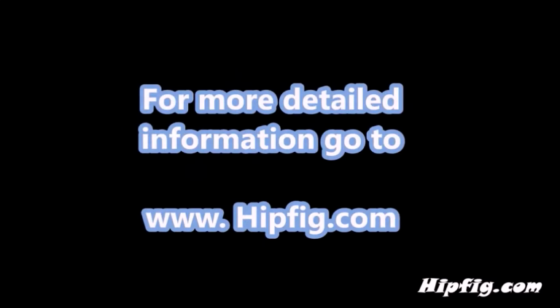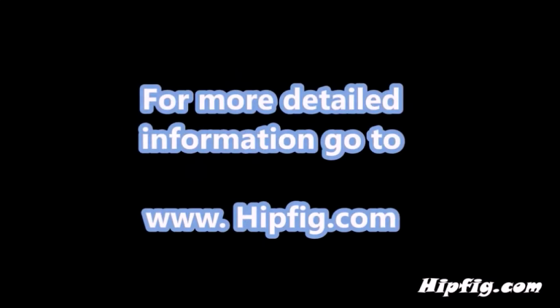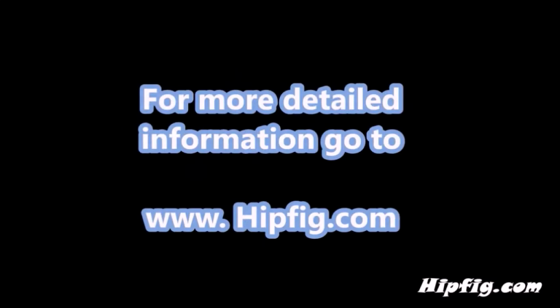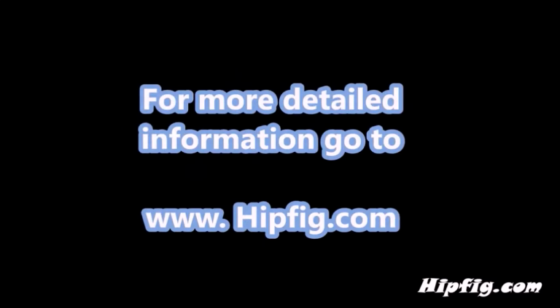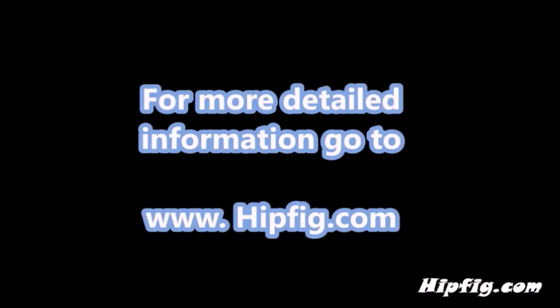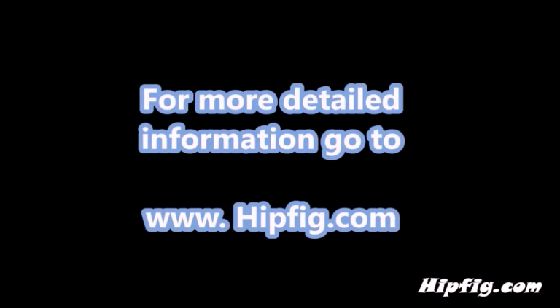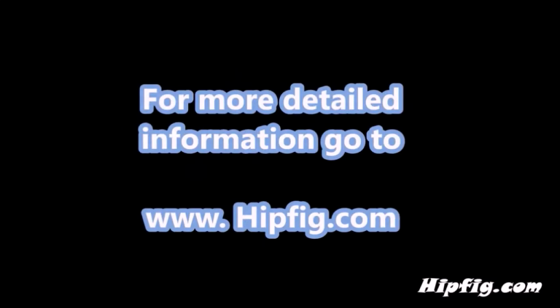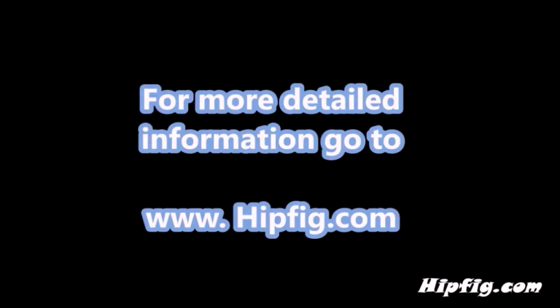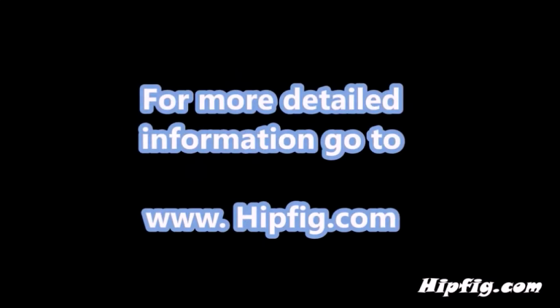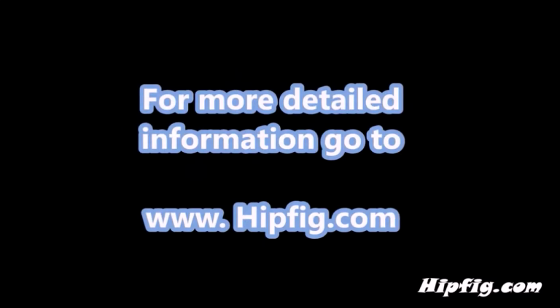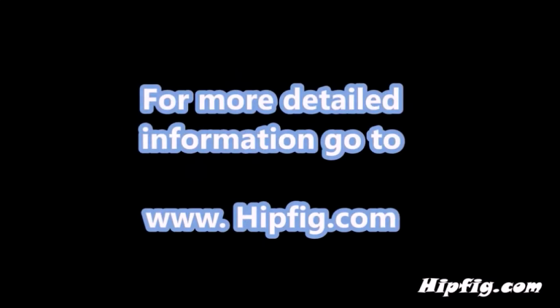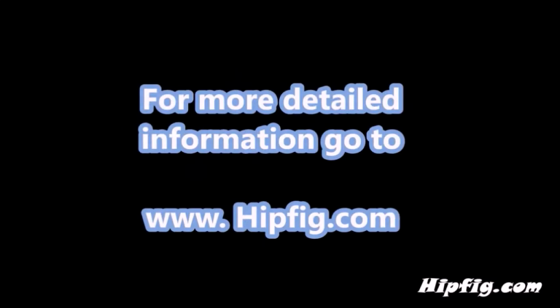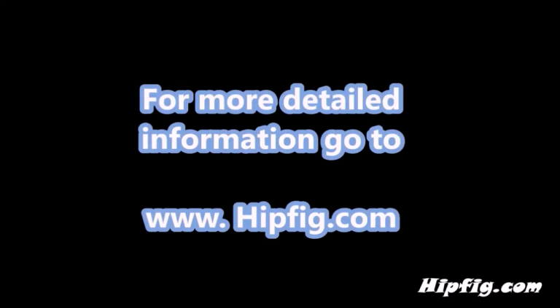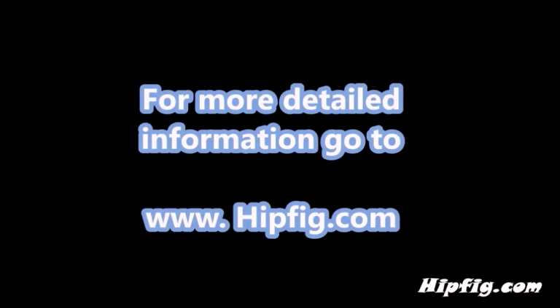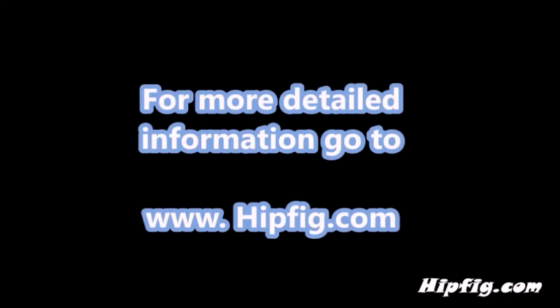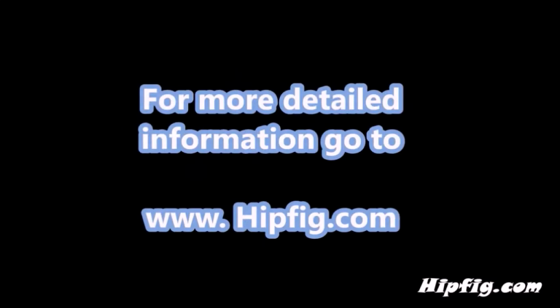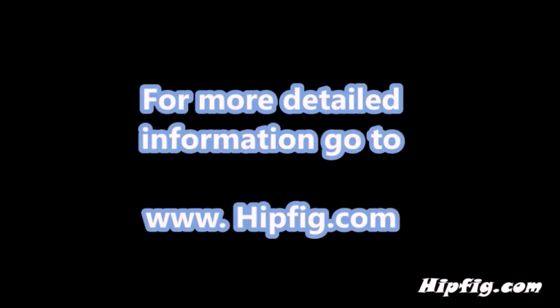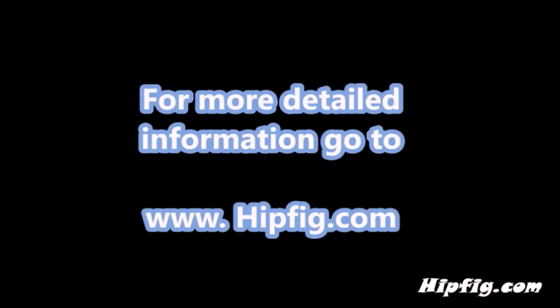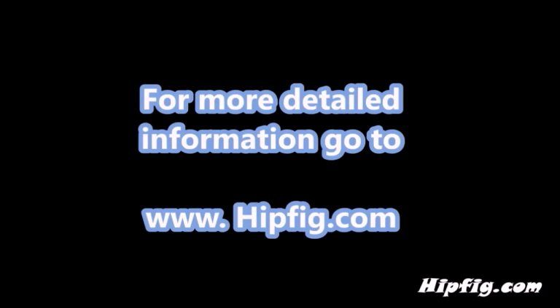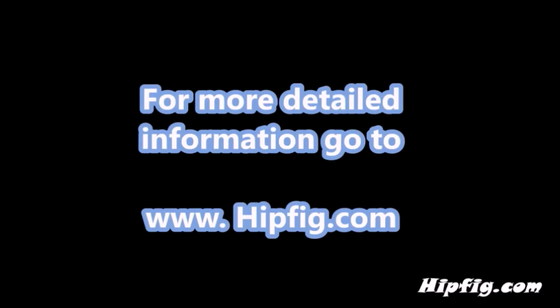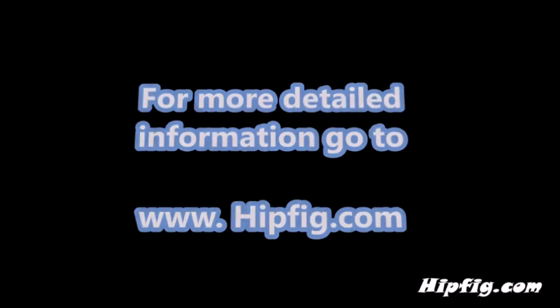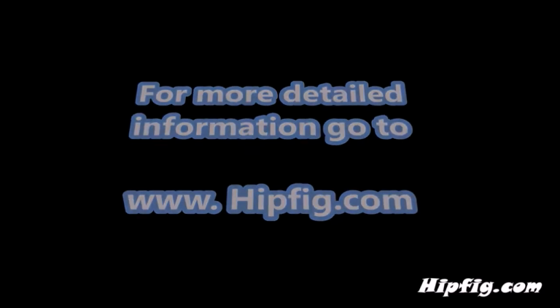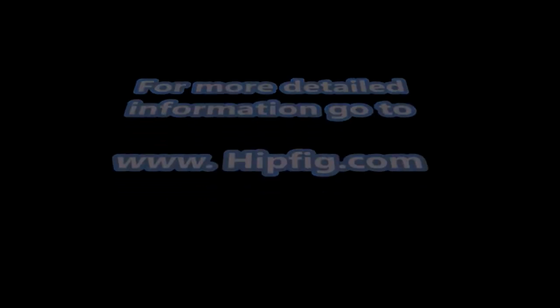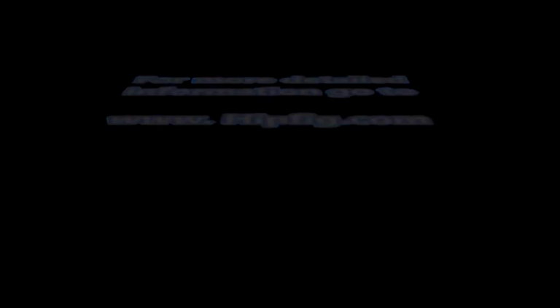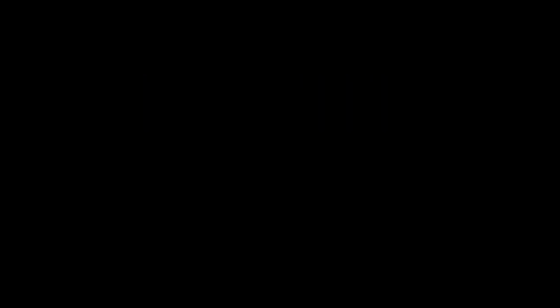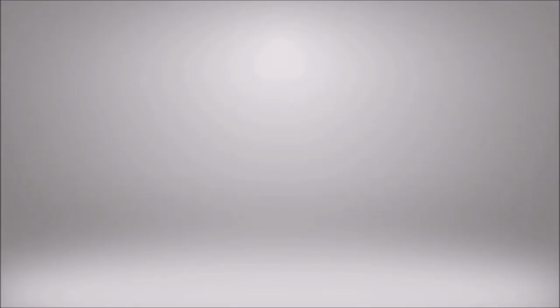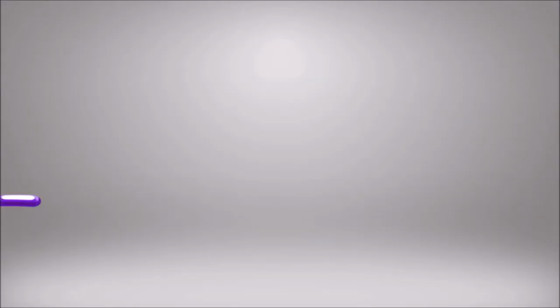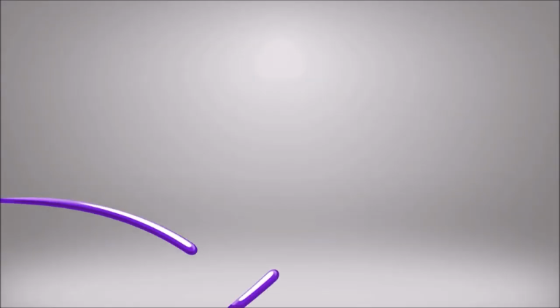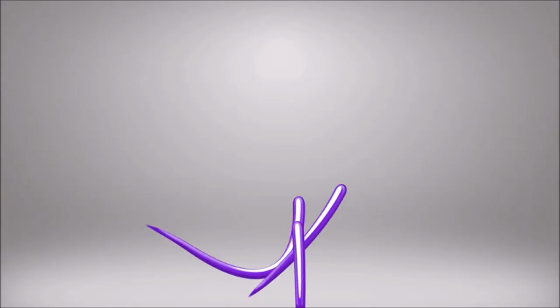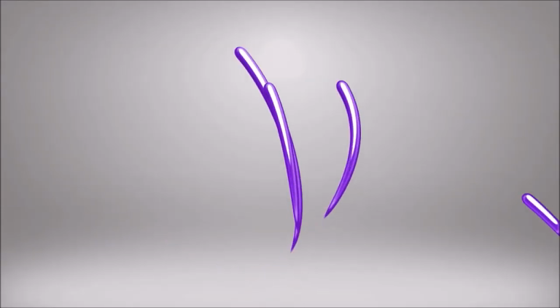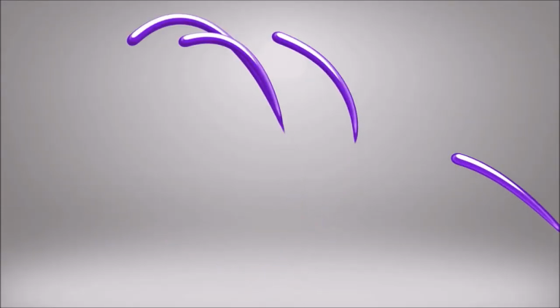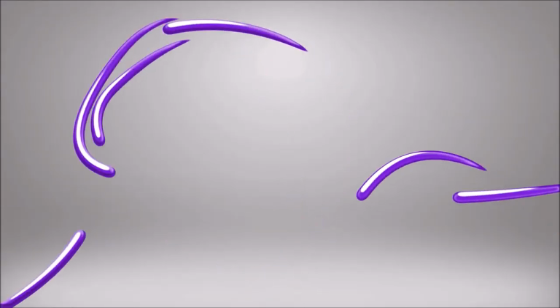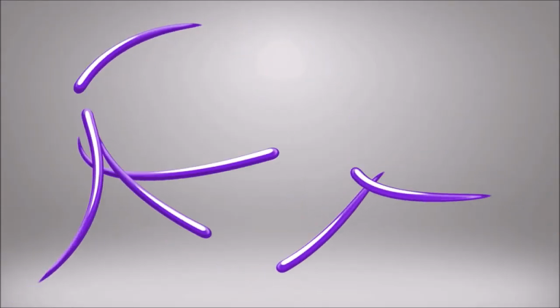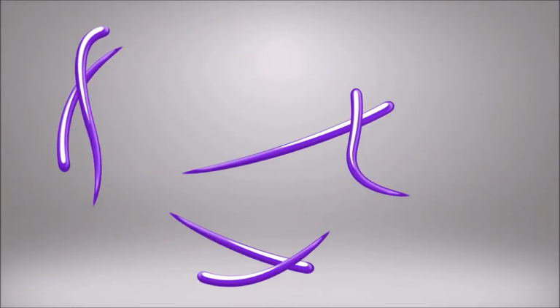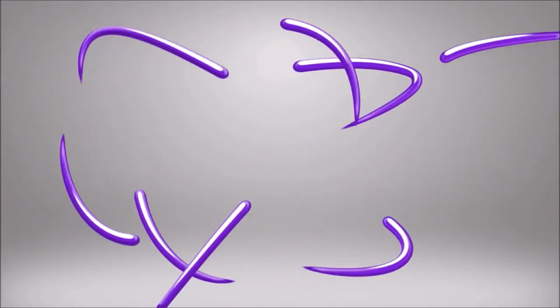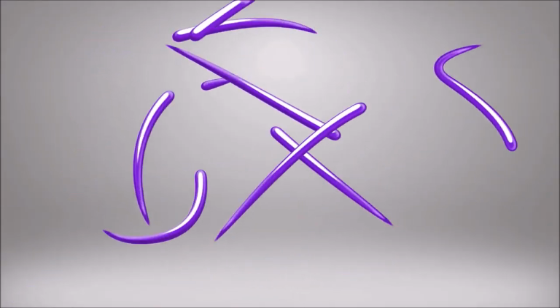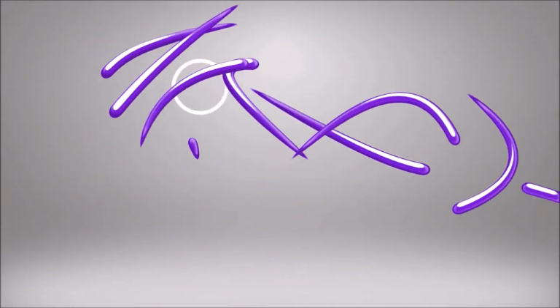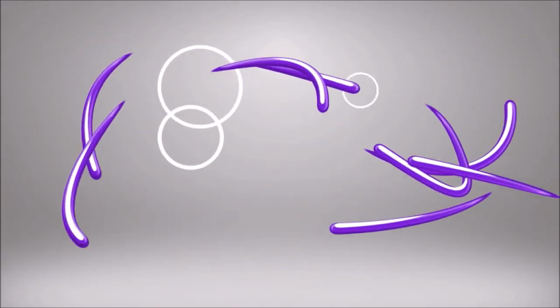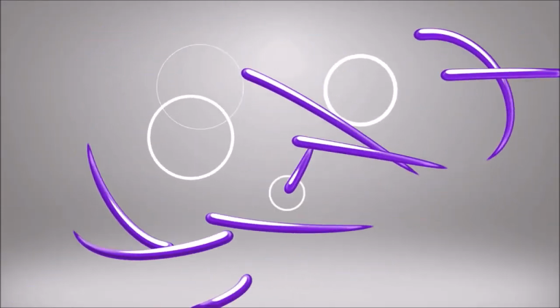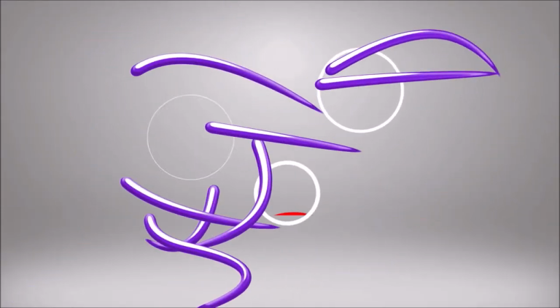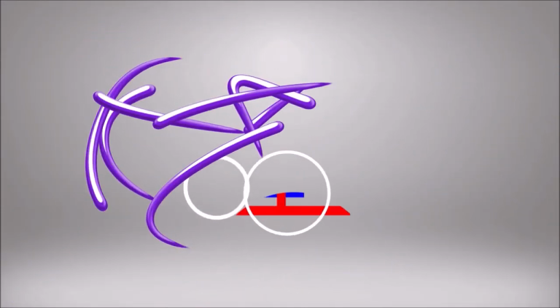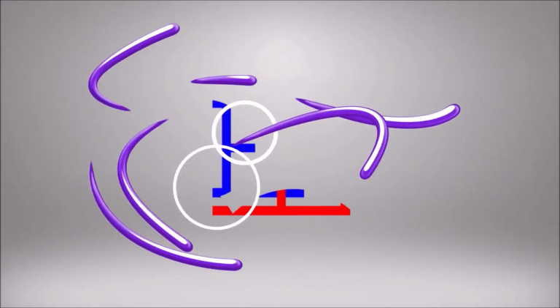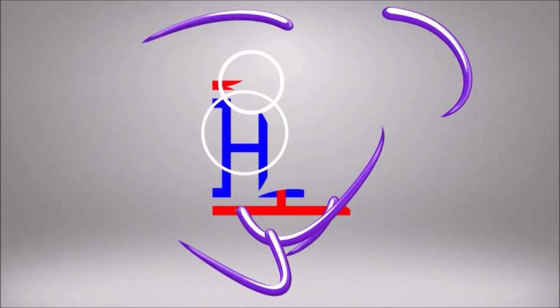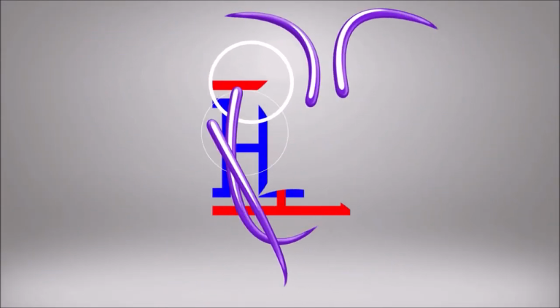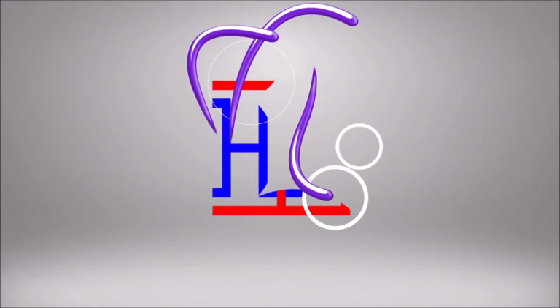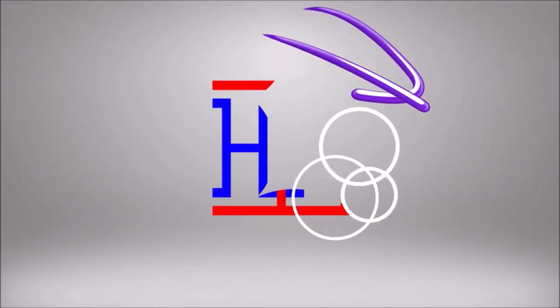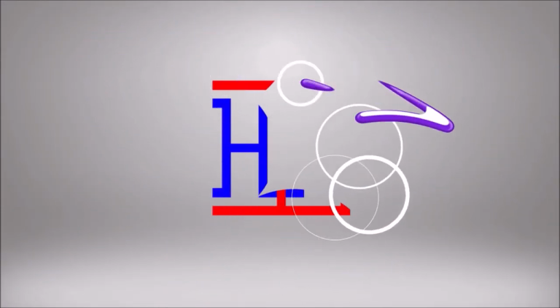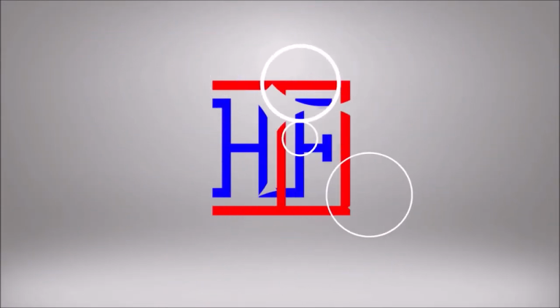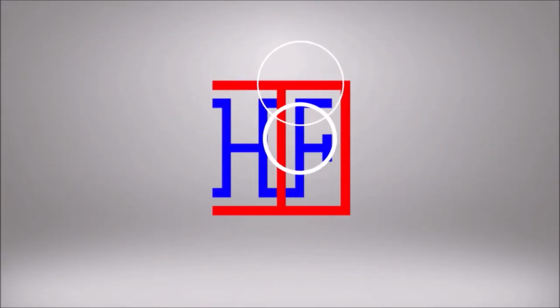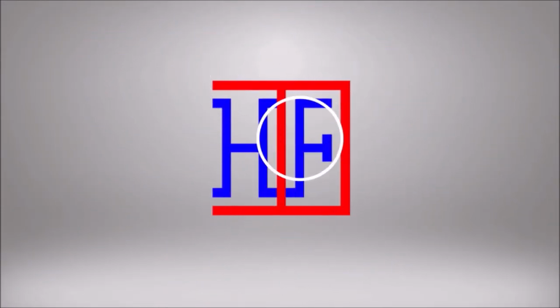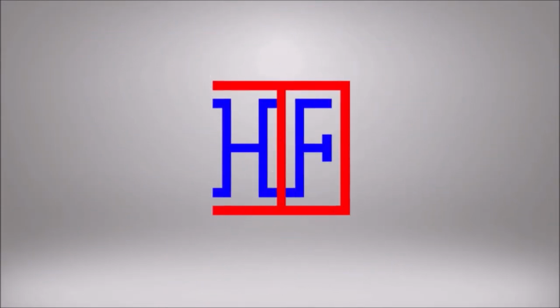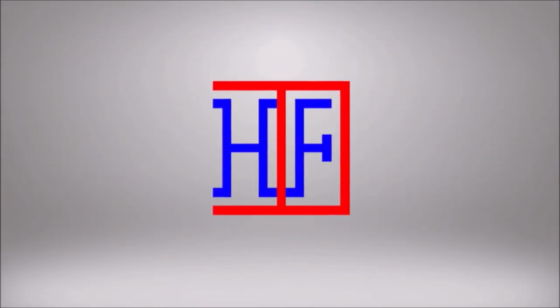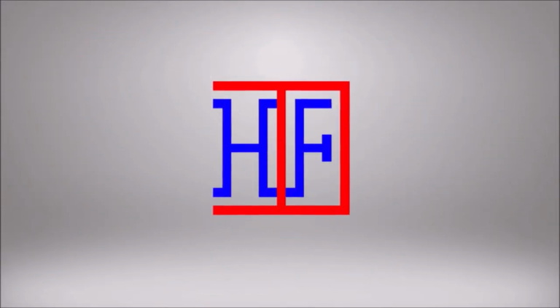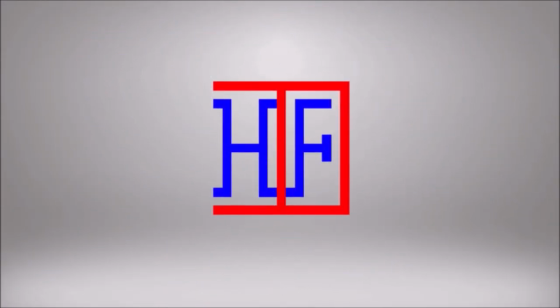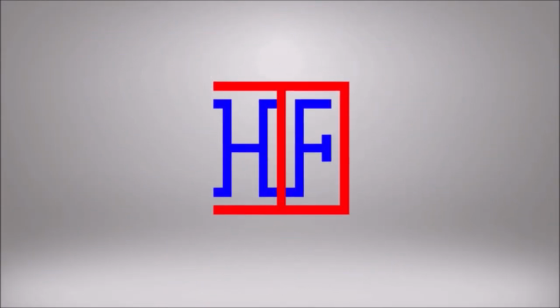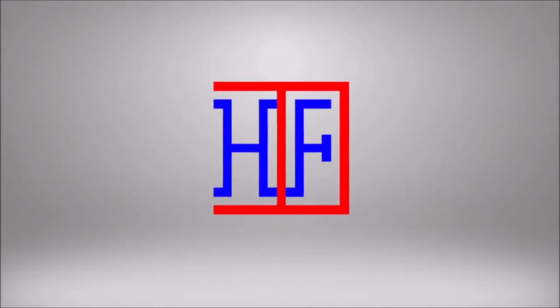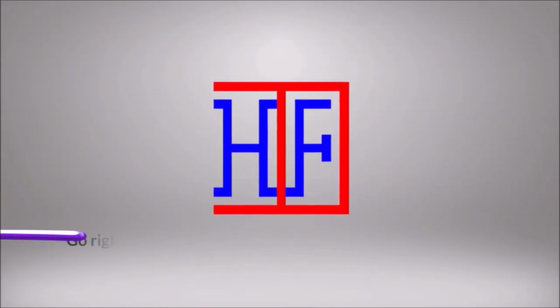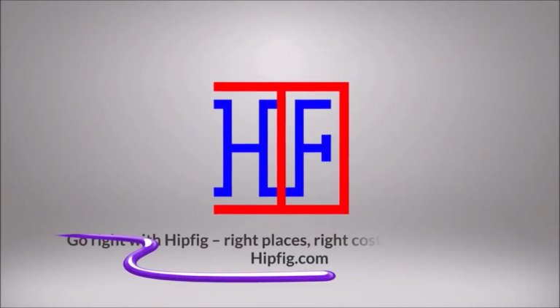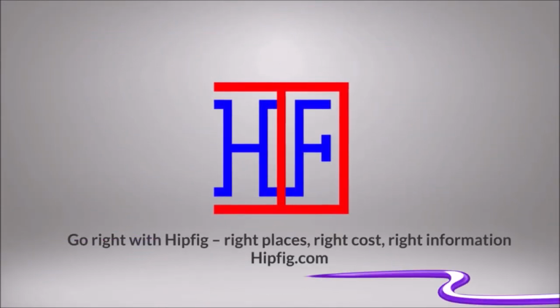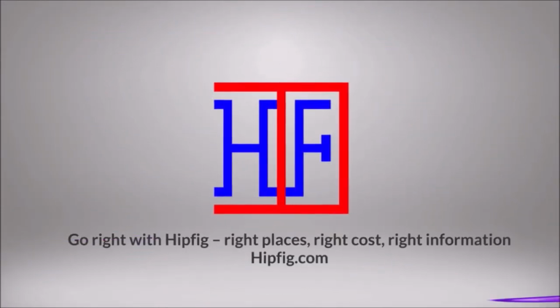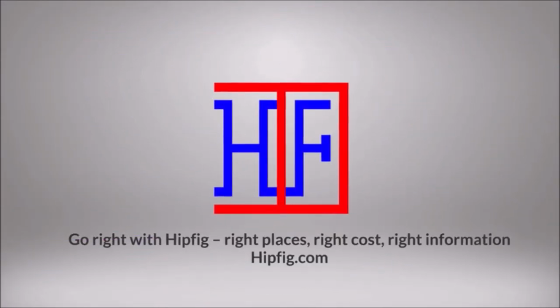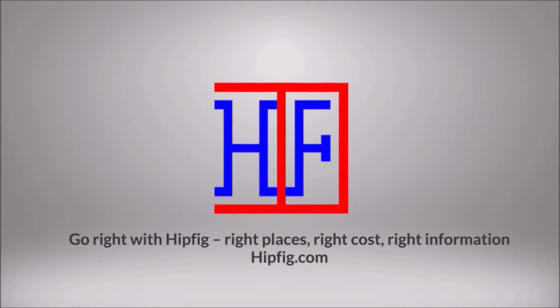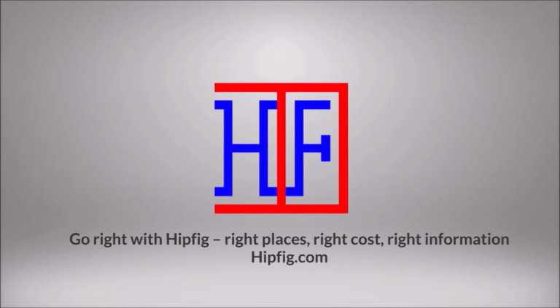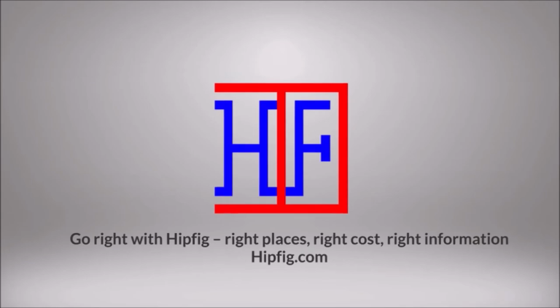Happy travels! Go to hipfig.com for more information, or go to our Hipfig Travel Channel on YouTube.